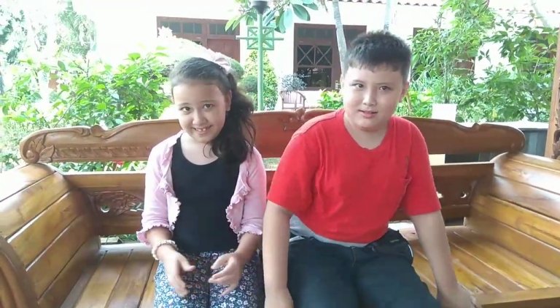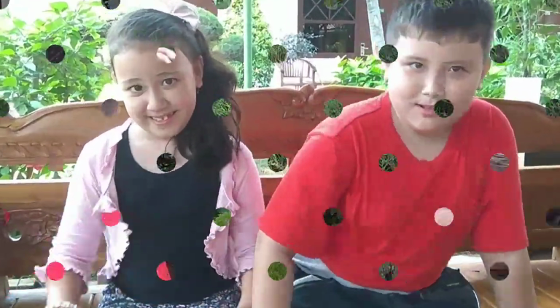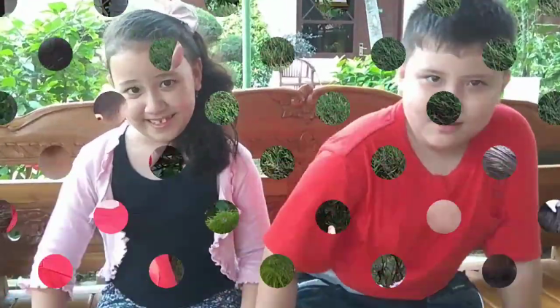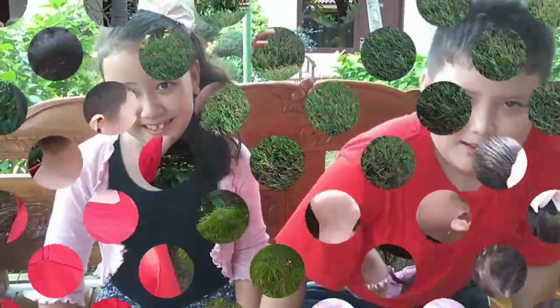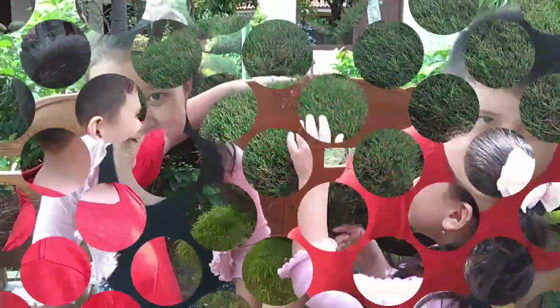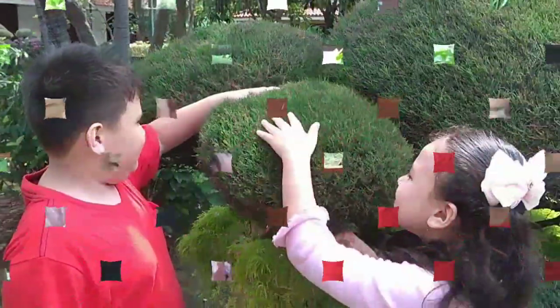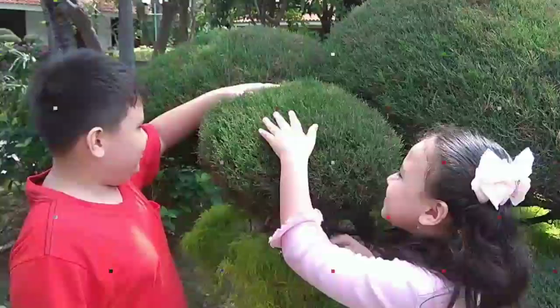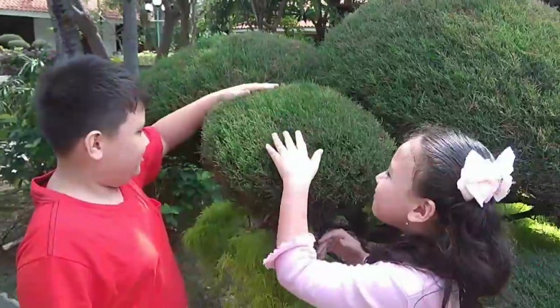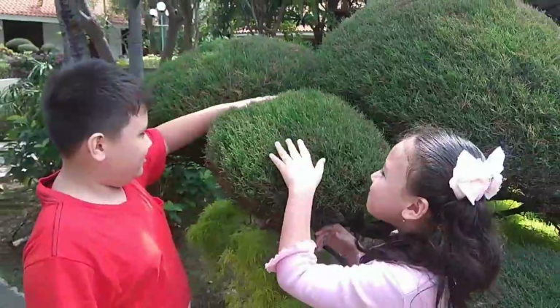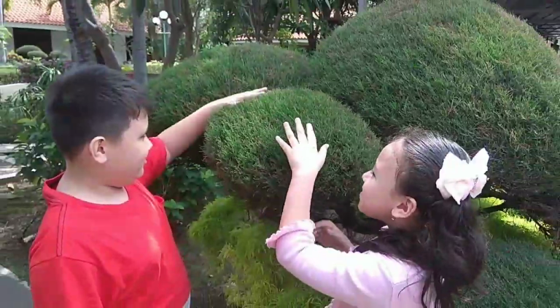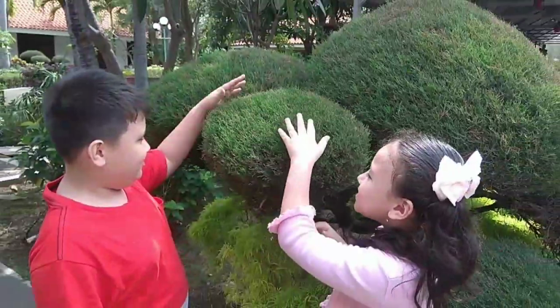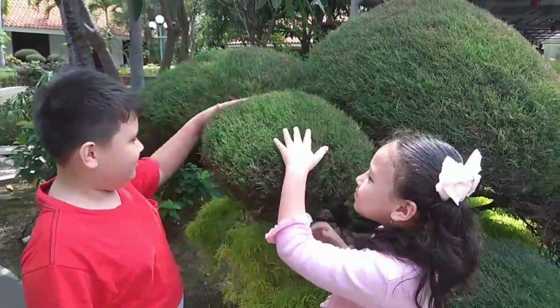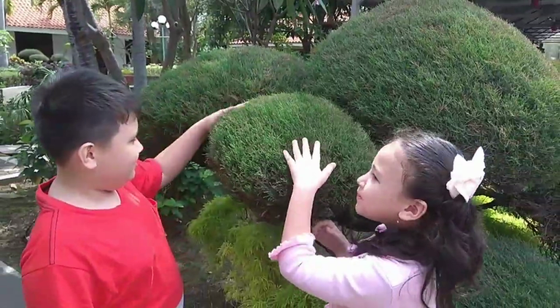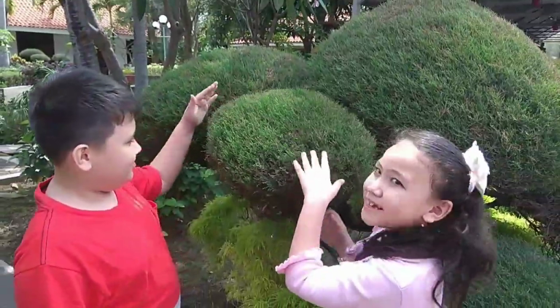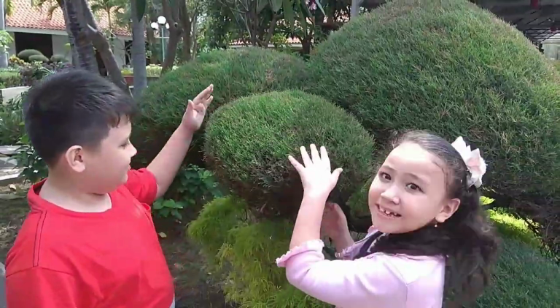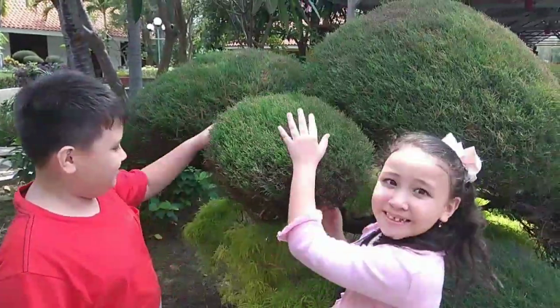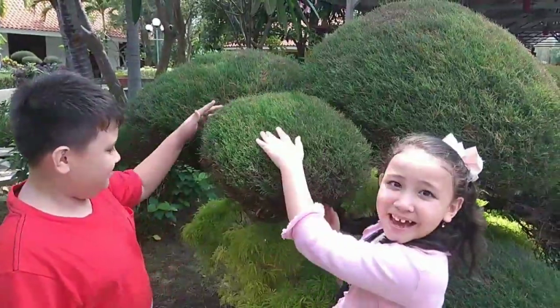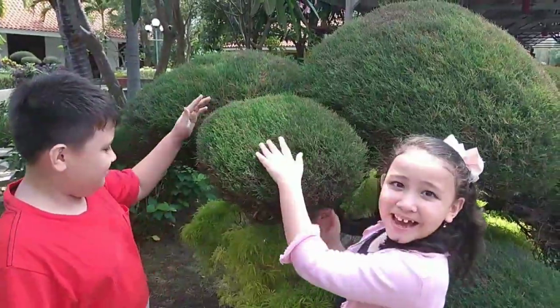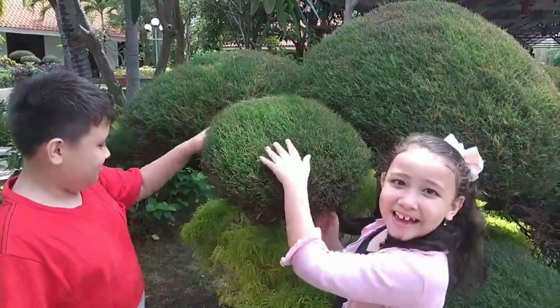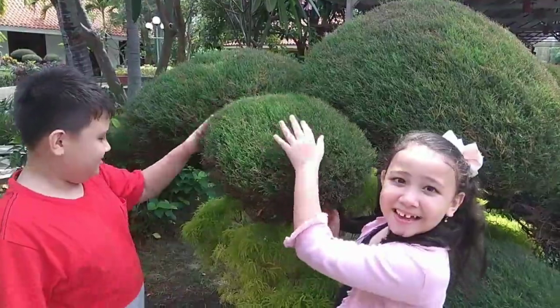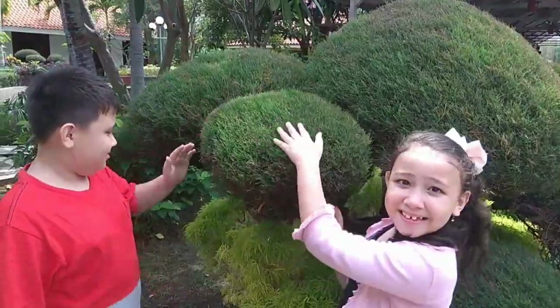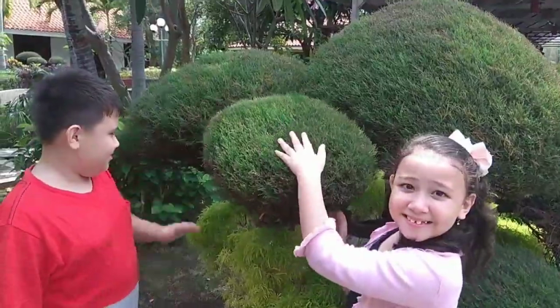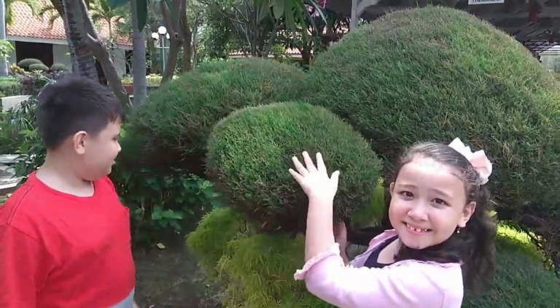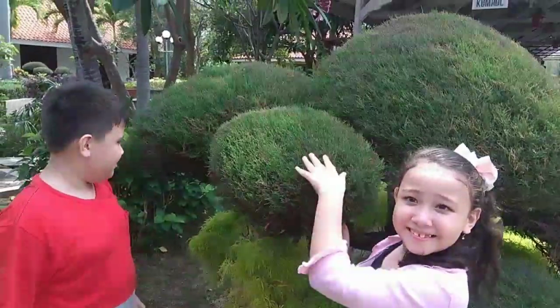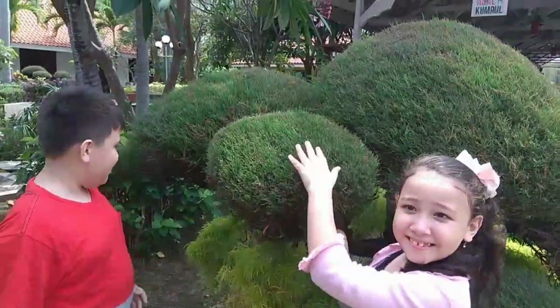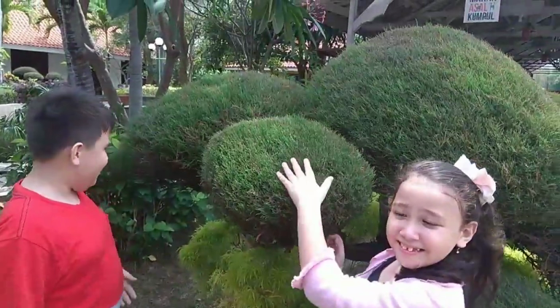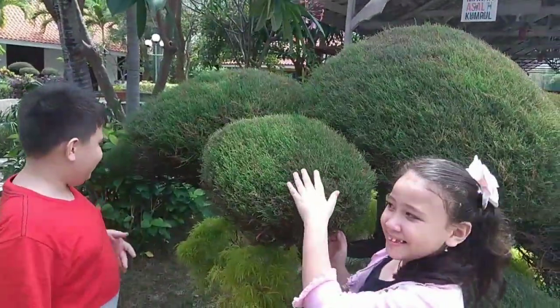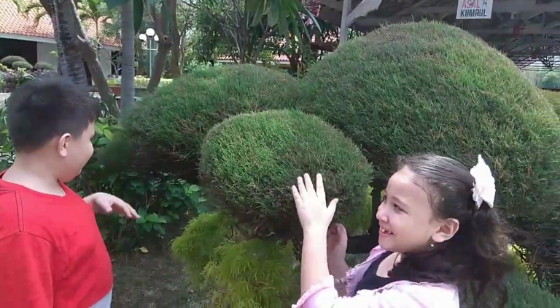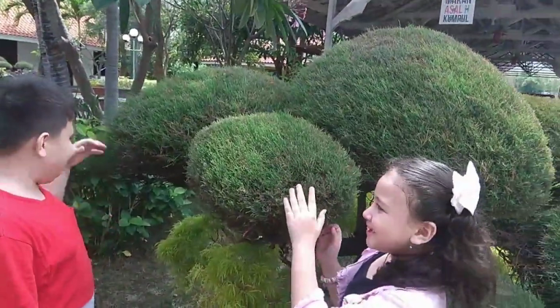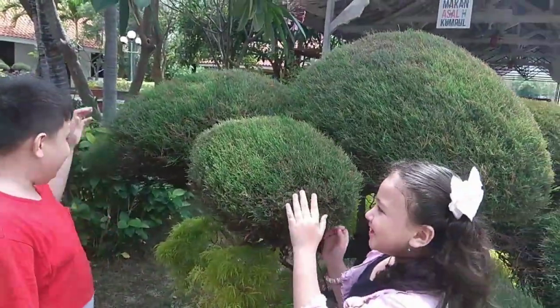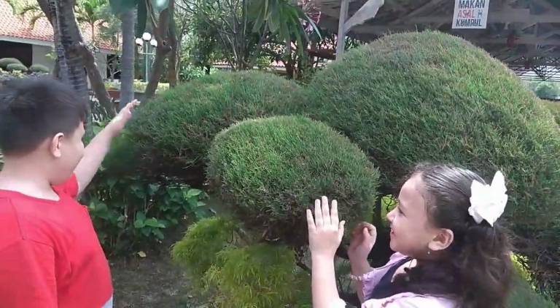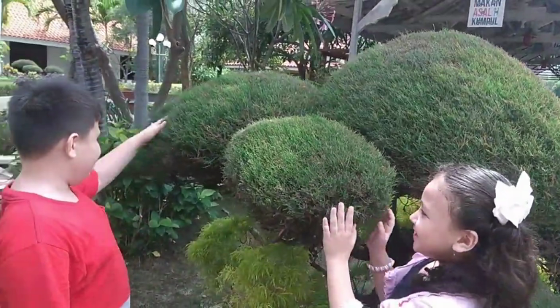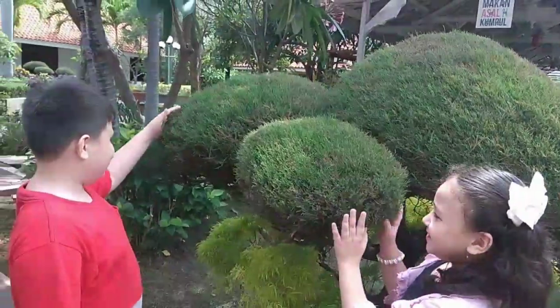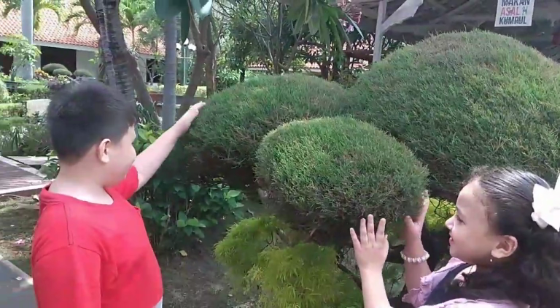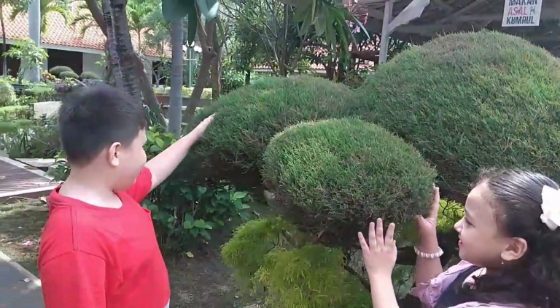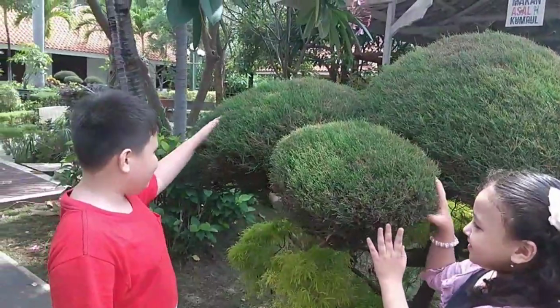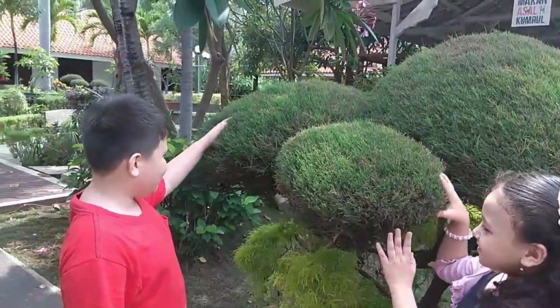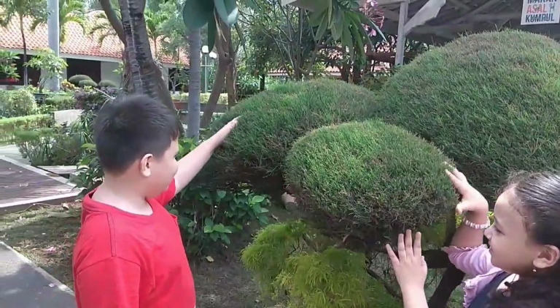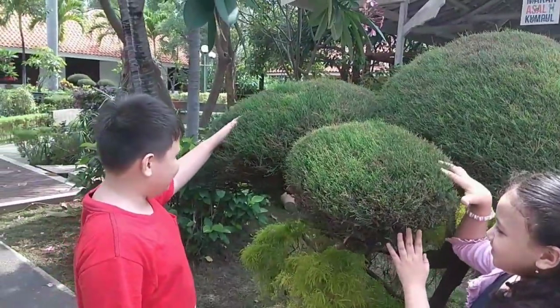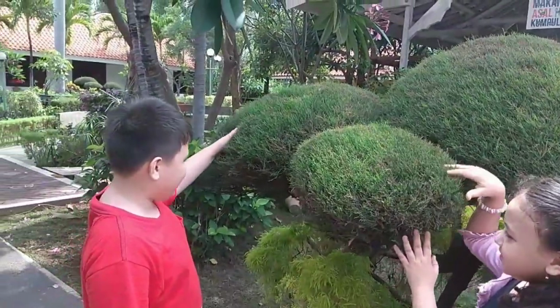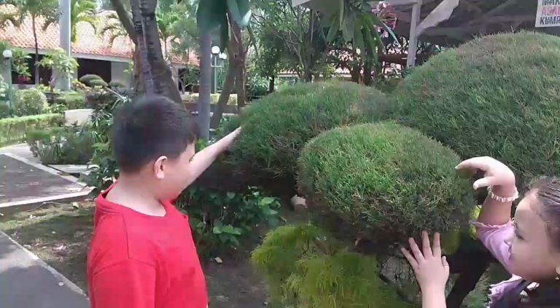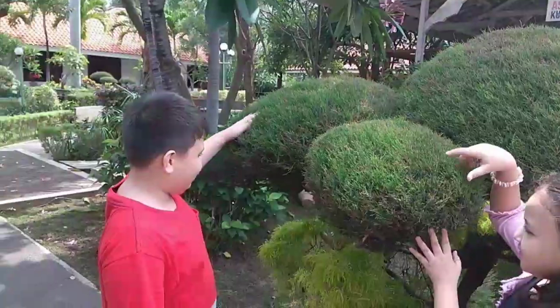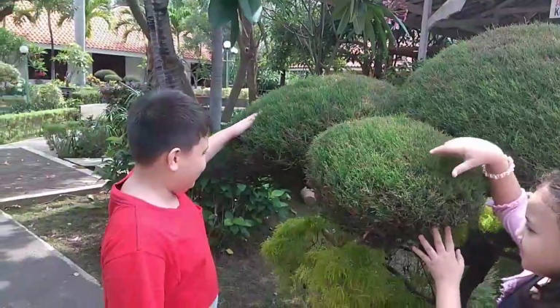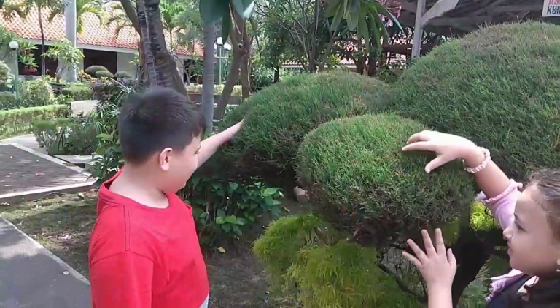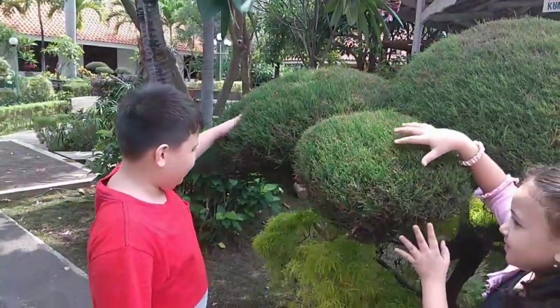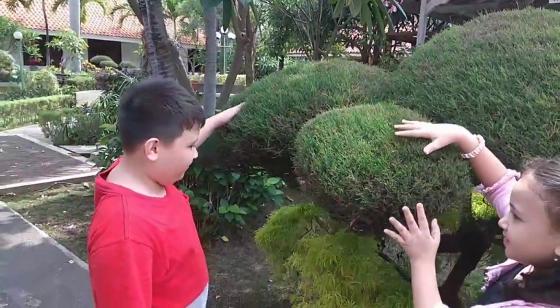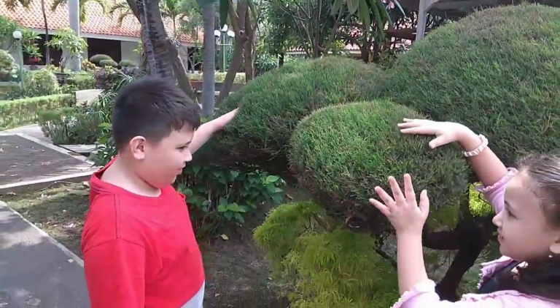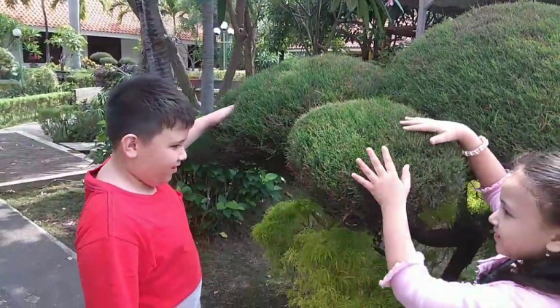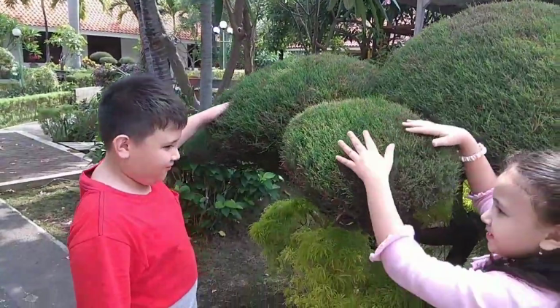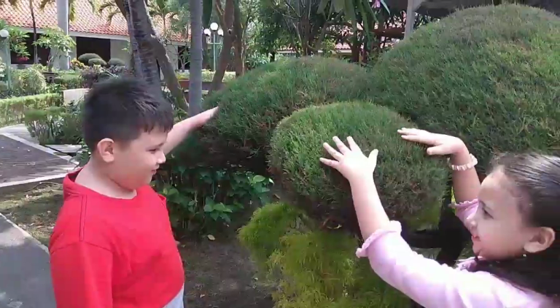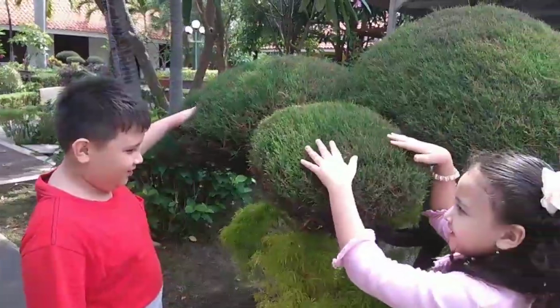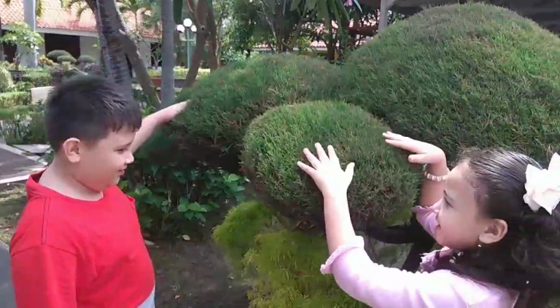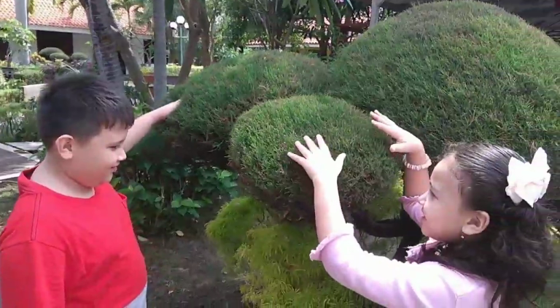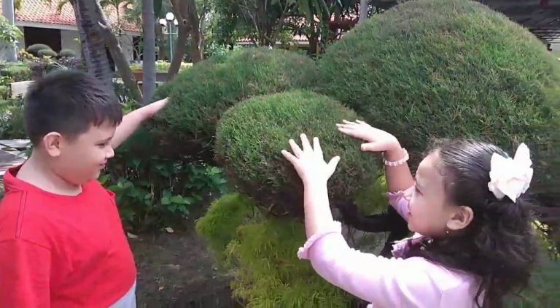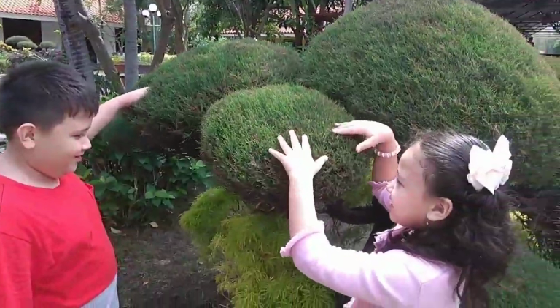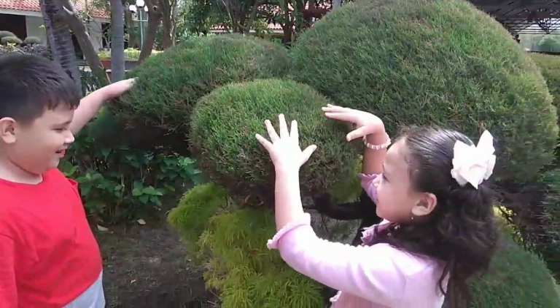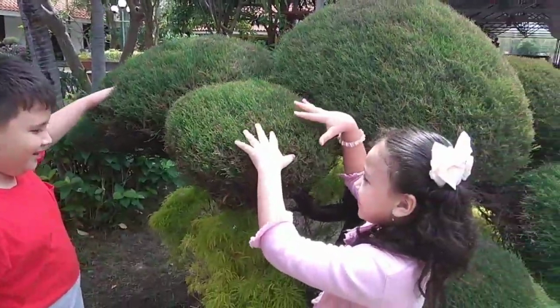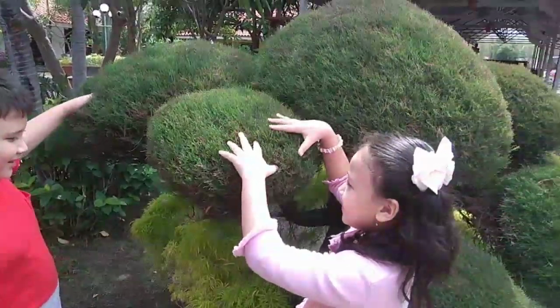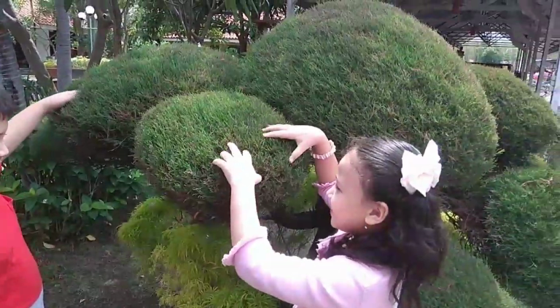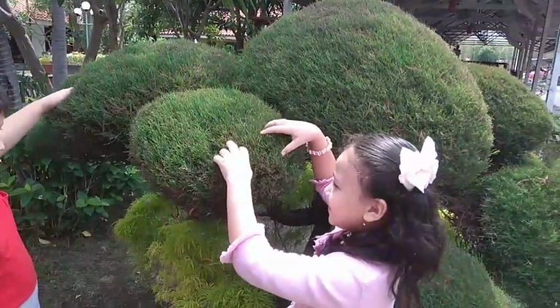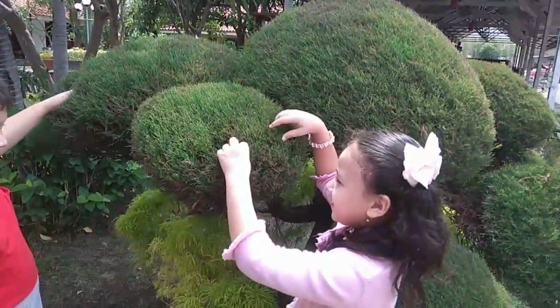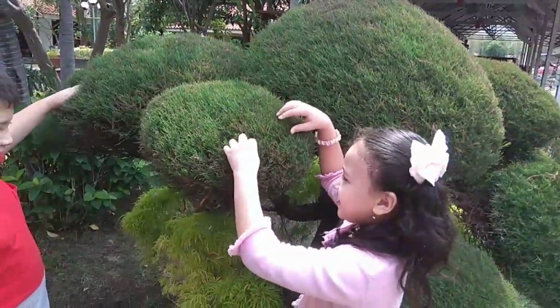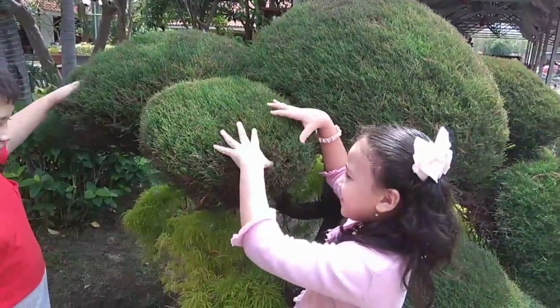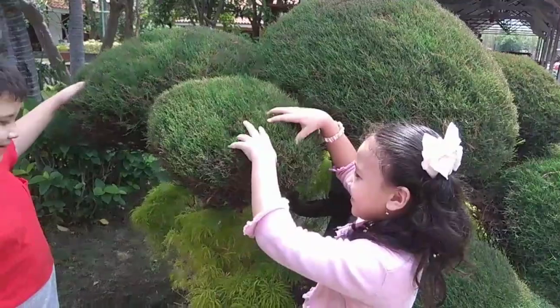This is the first plant, guys. We don't know what its name is, but it's really fluffy. We call it a fluffy plant.